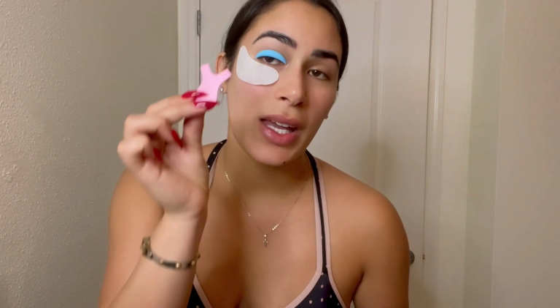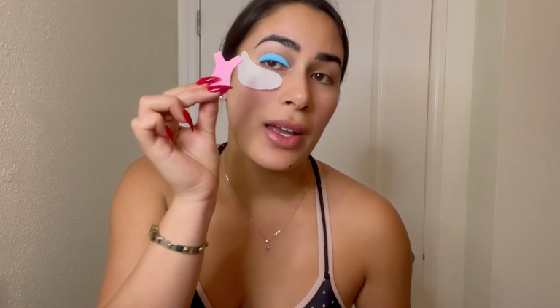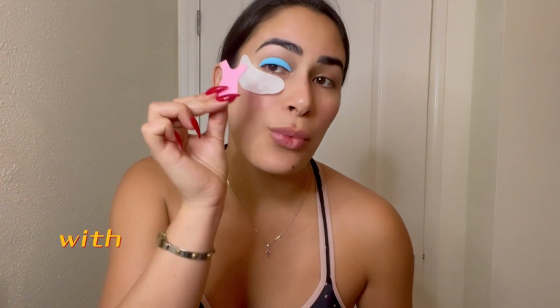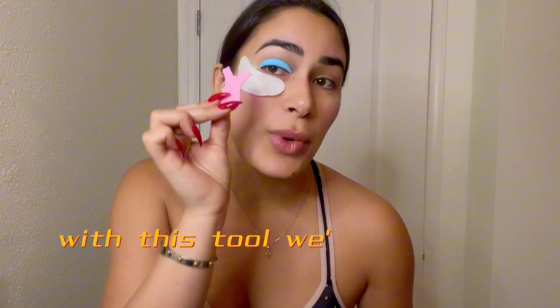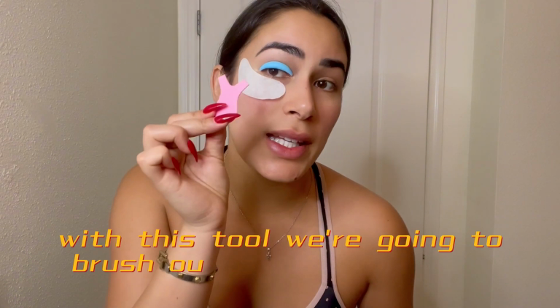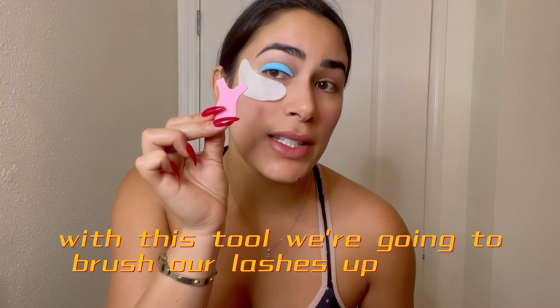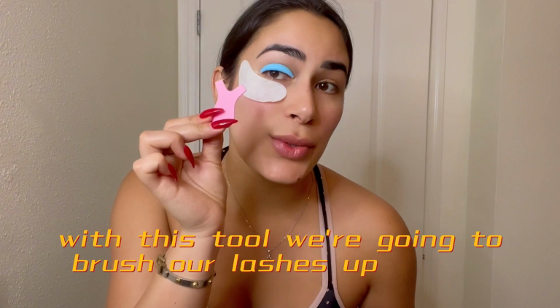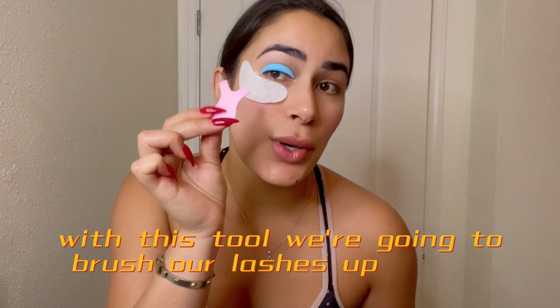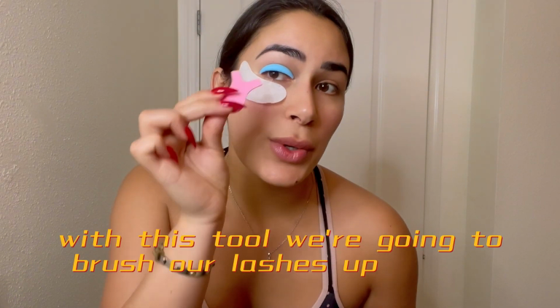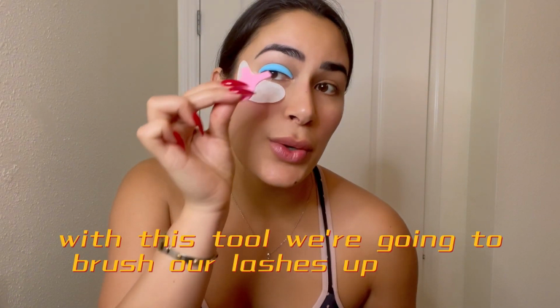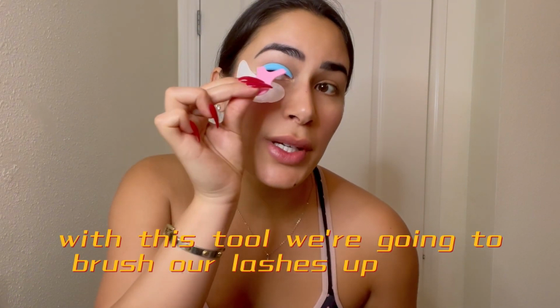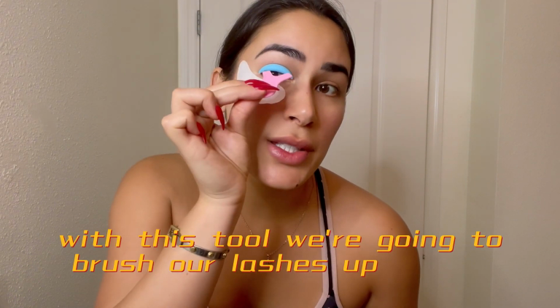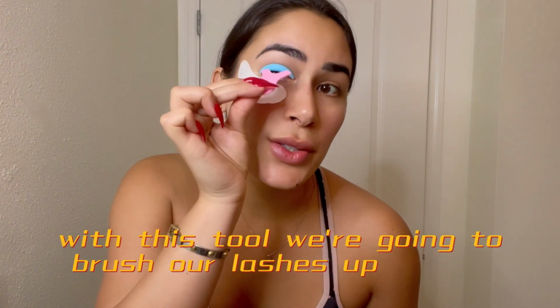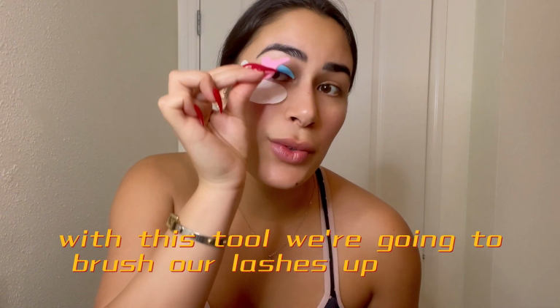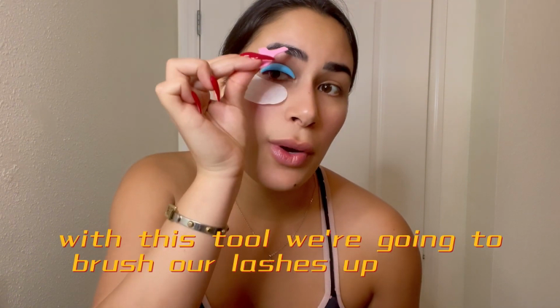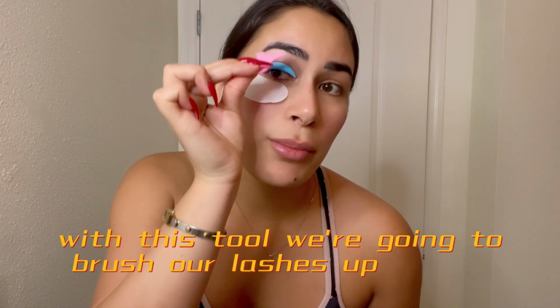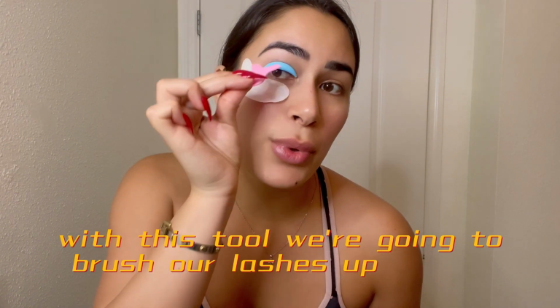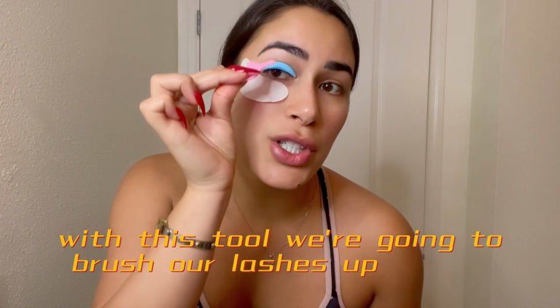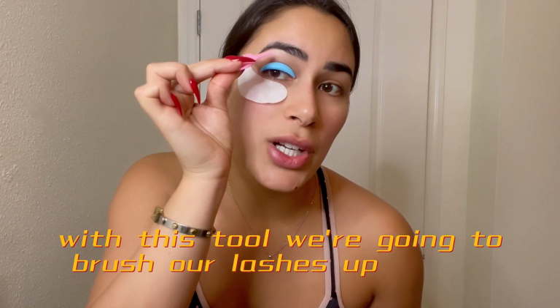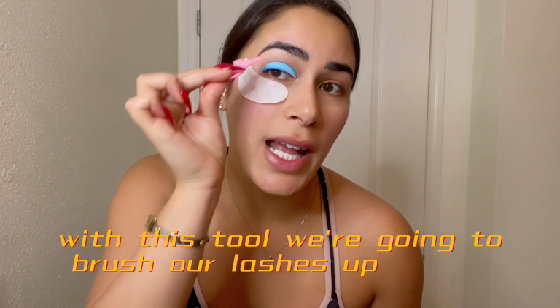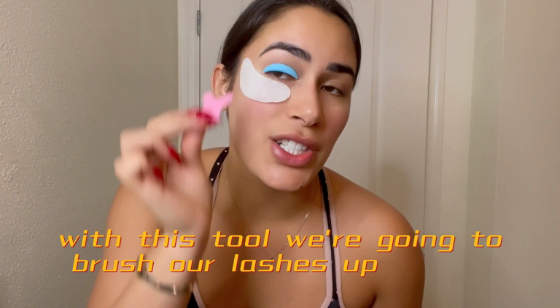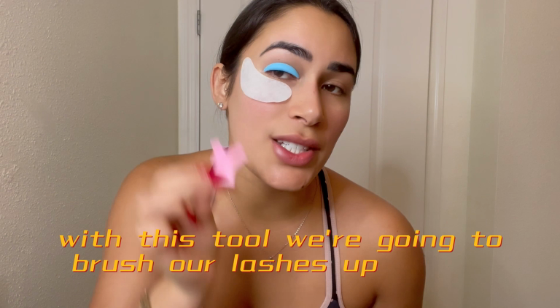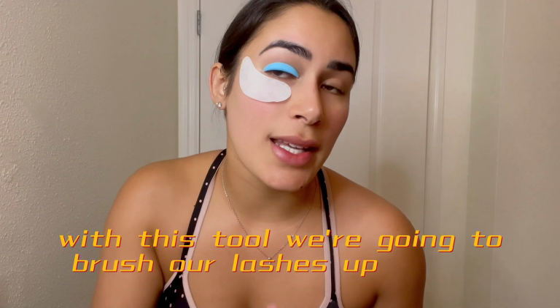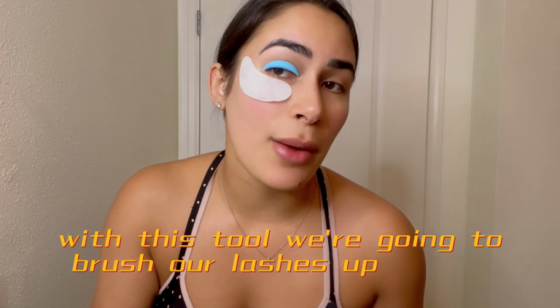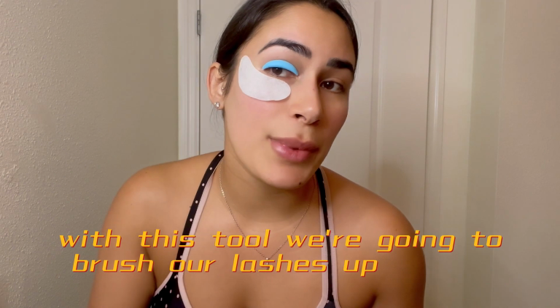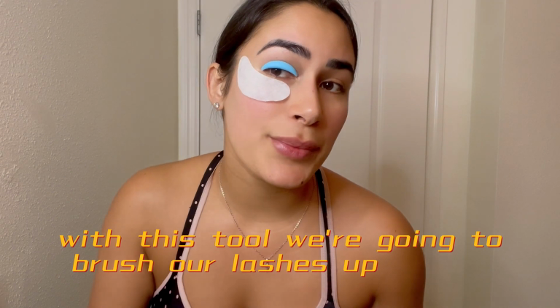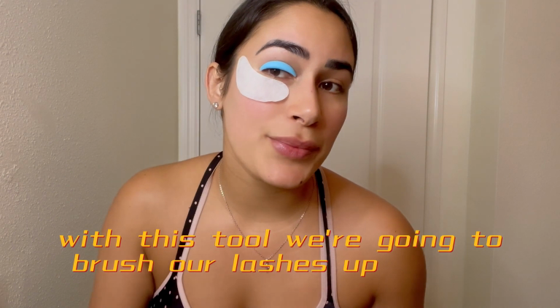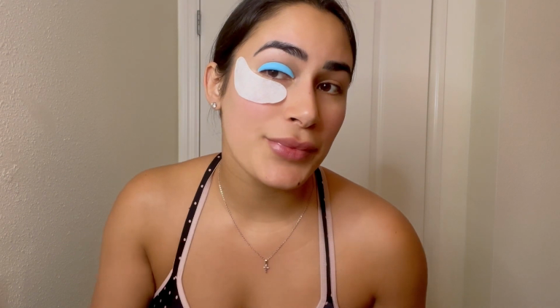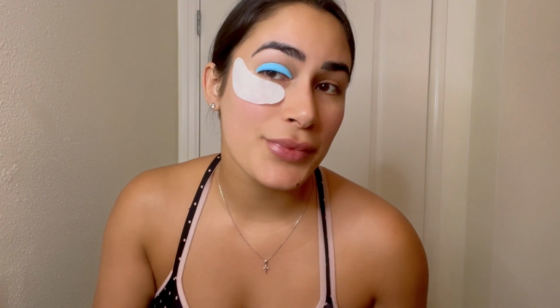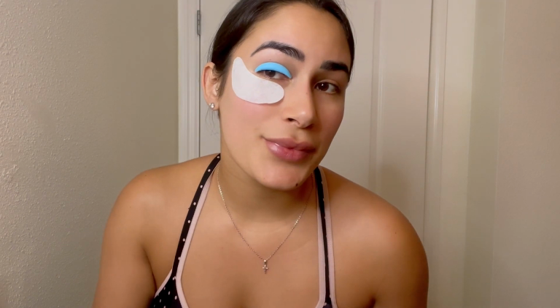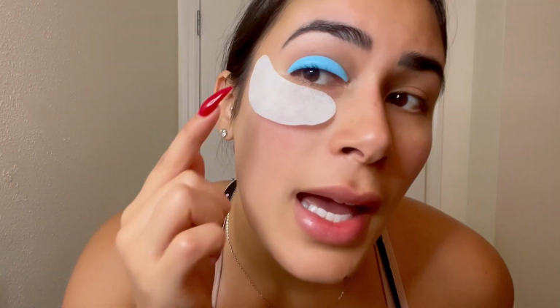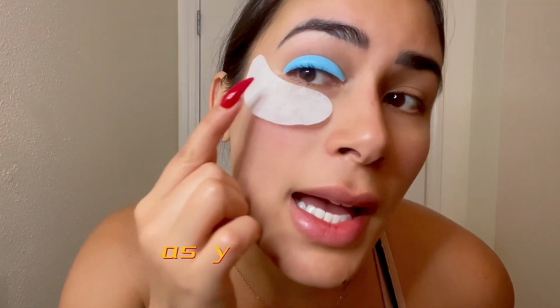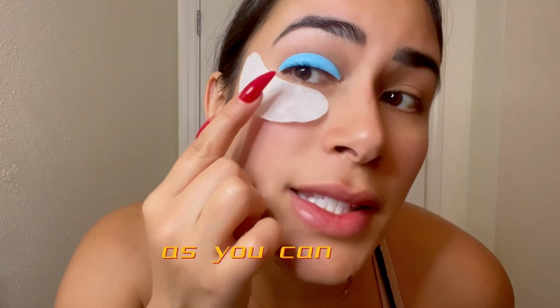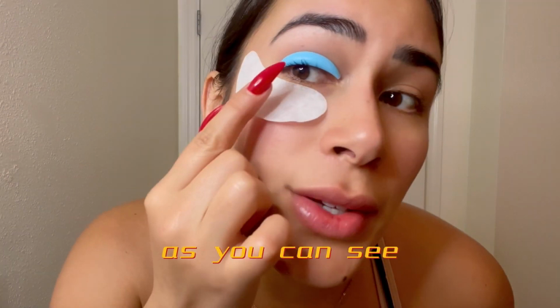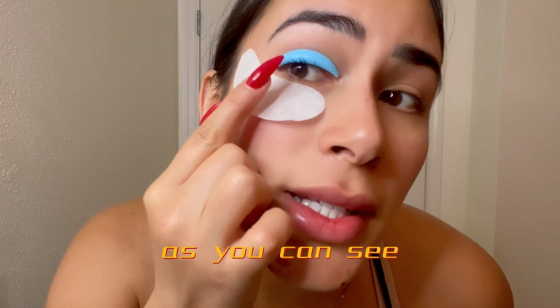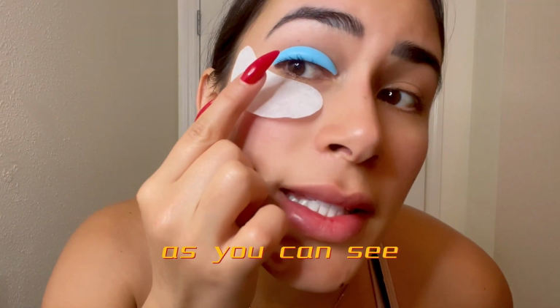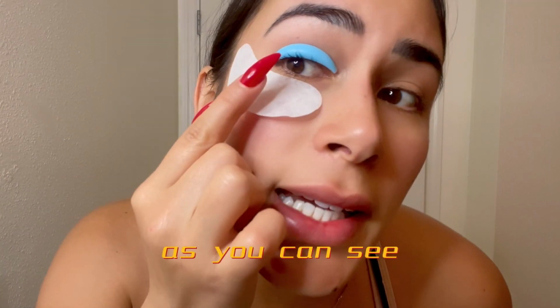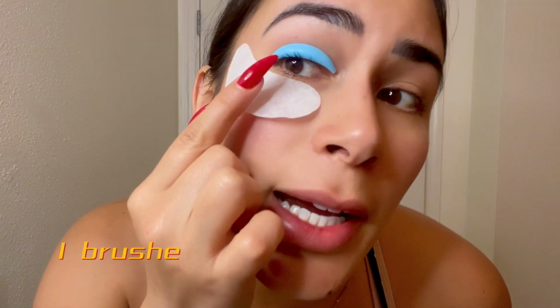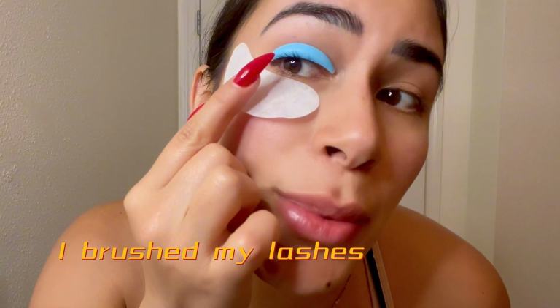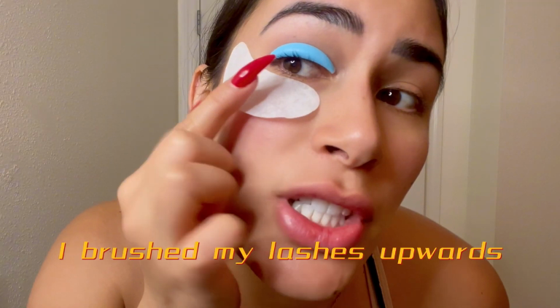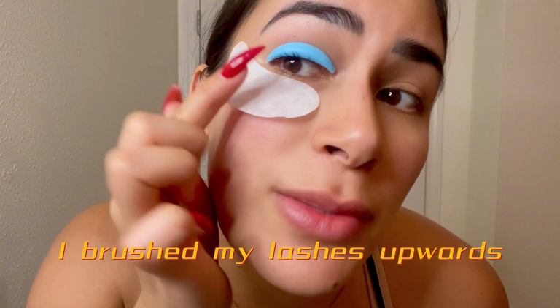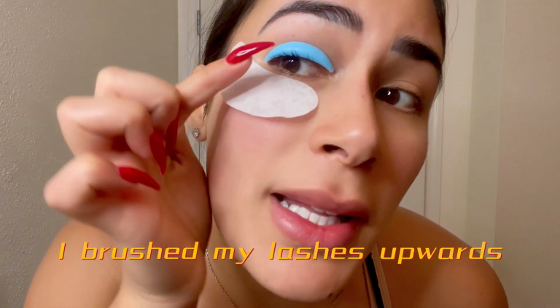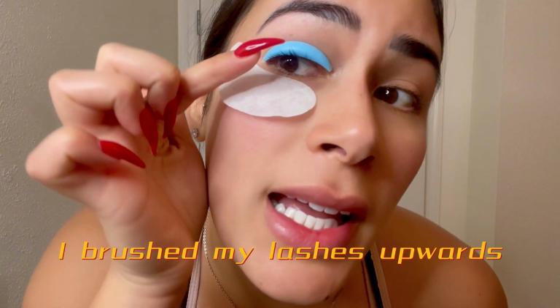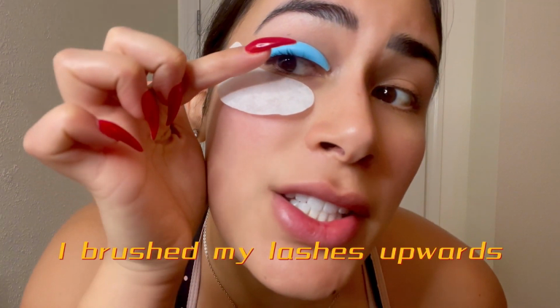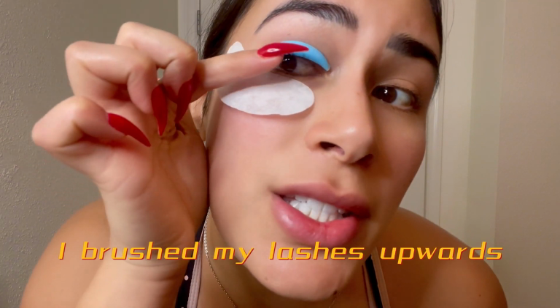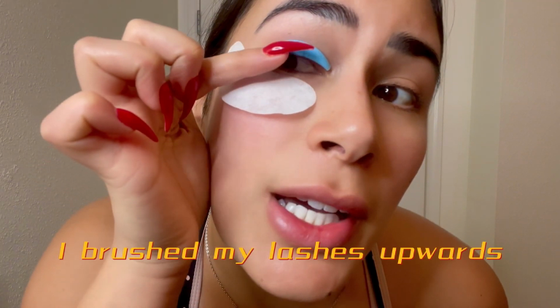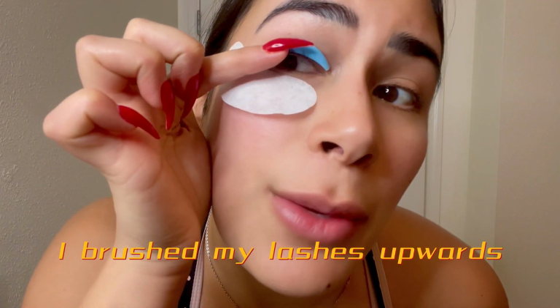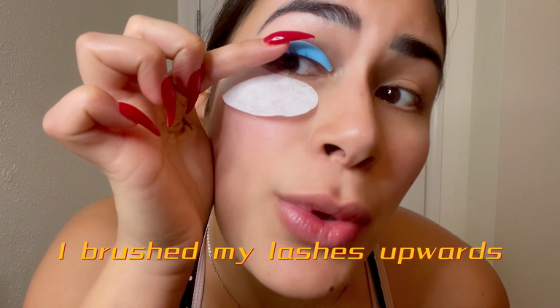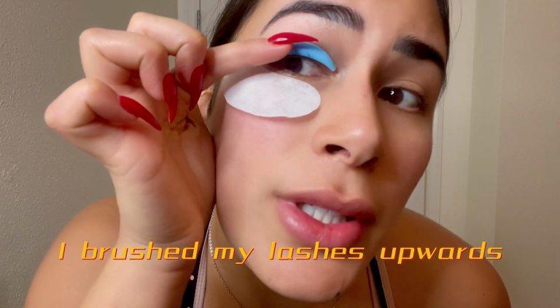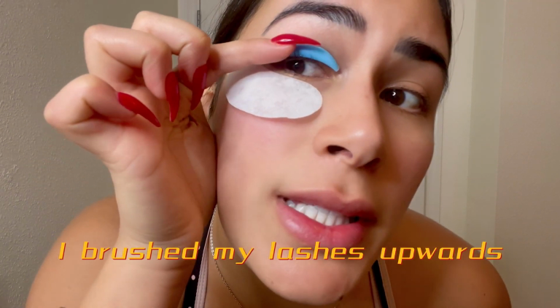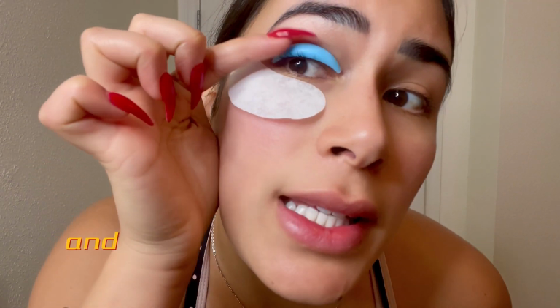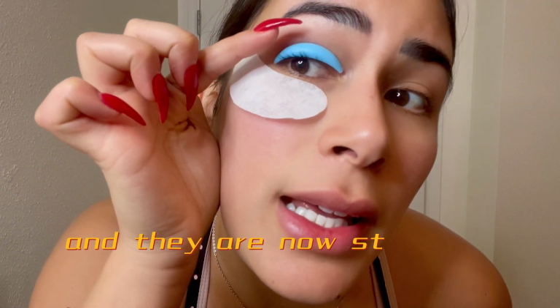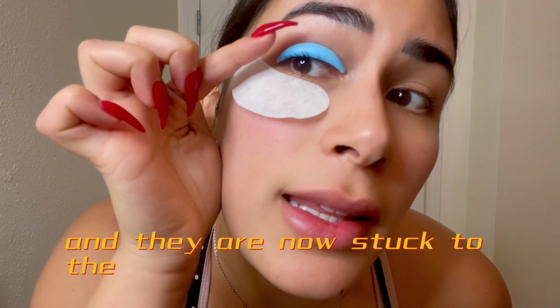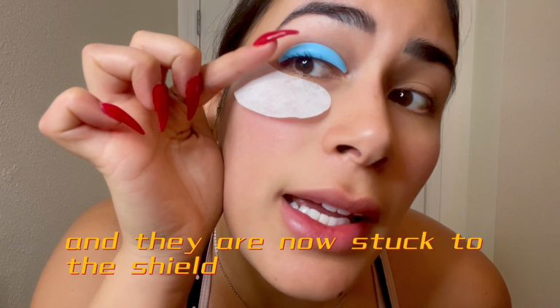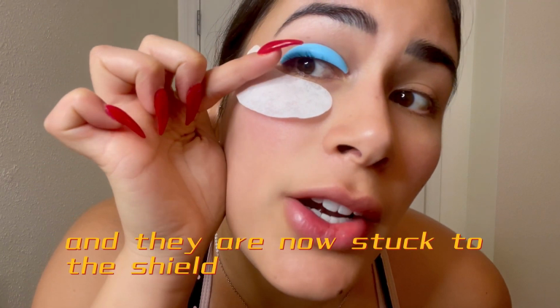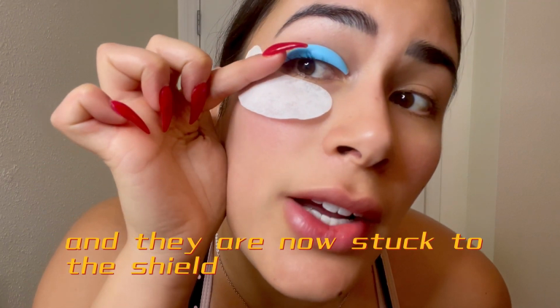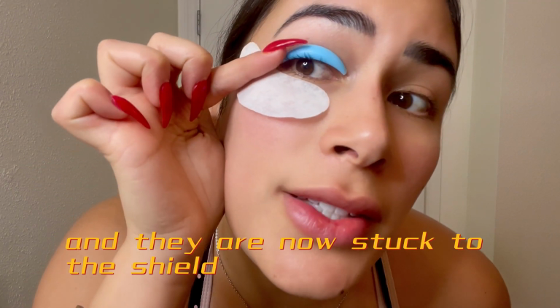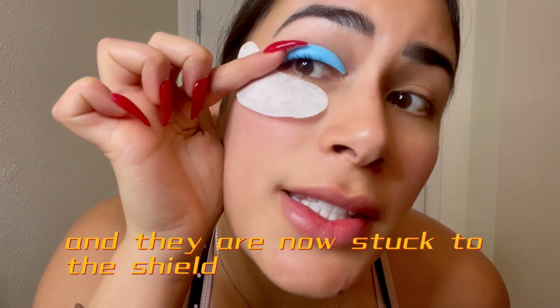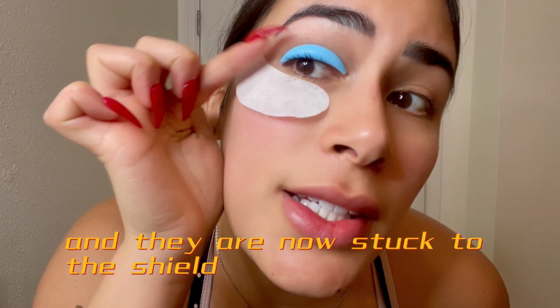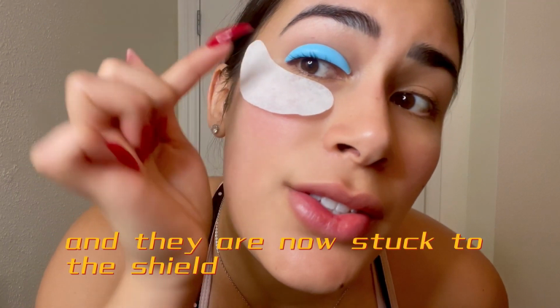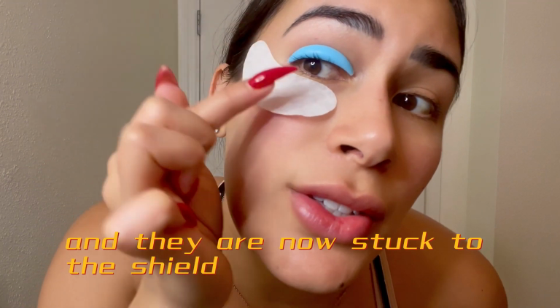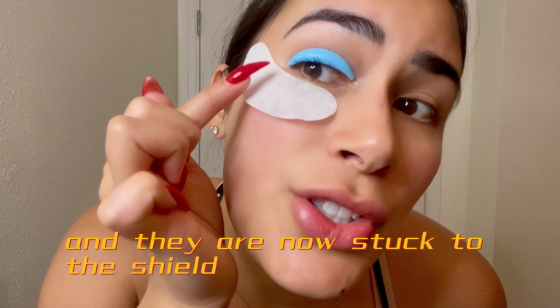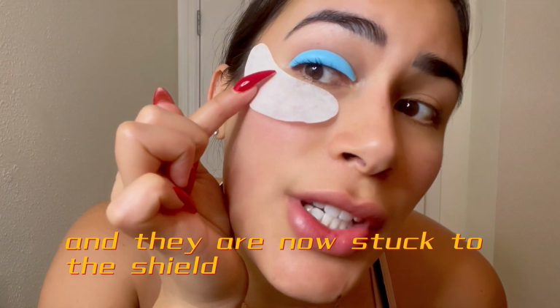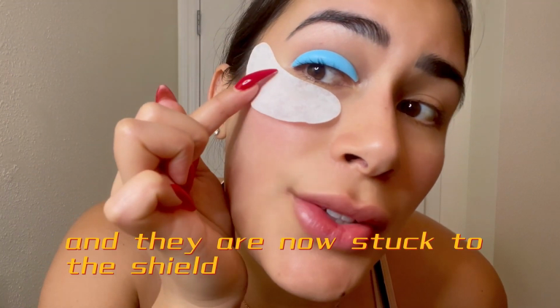With this tool we're going to brush our lashes up. As you can see, I brushed my lashes upwards and they are now stuck to the shield.